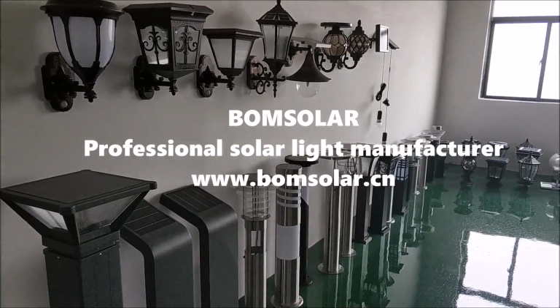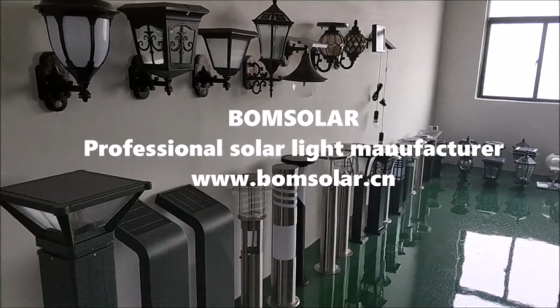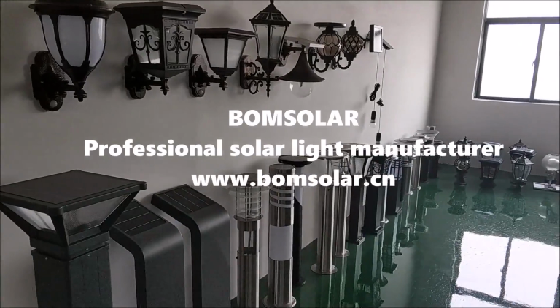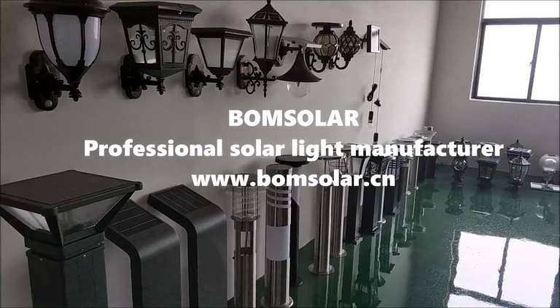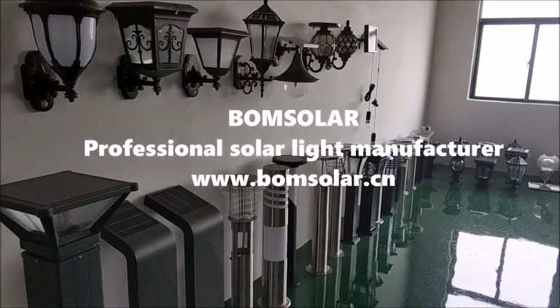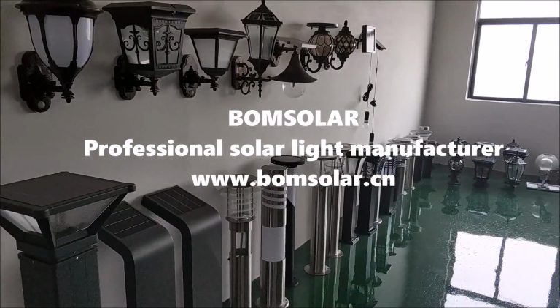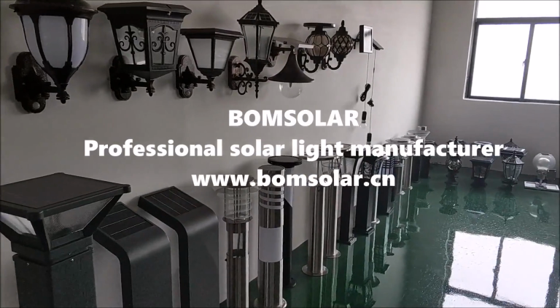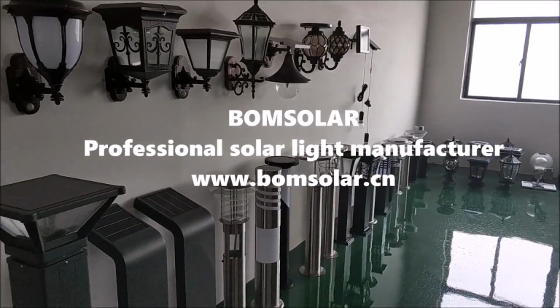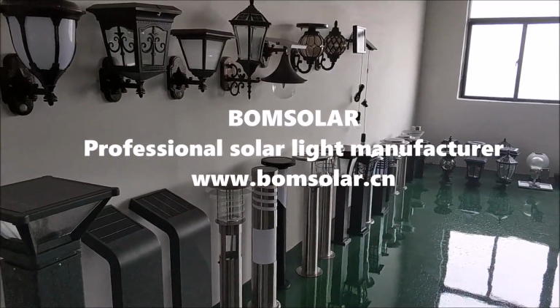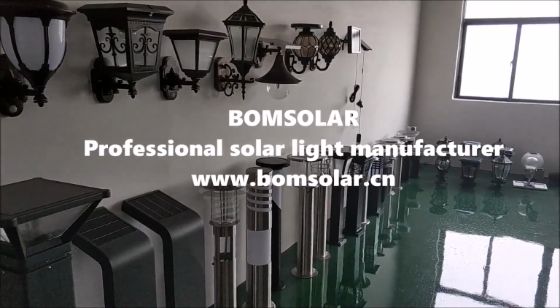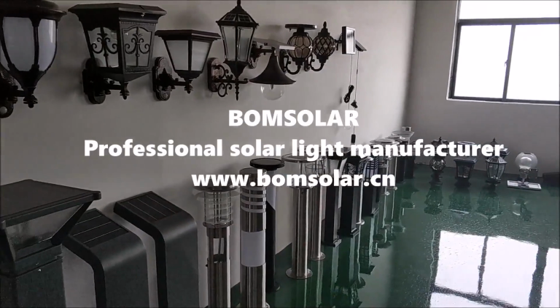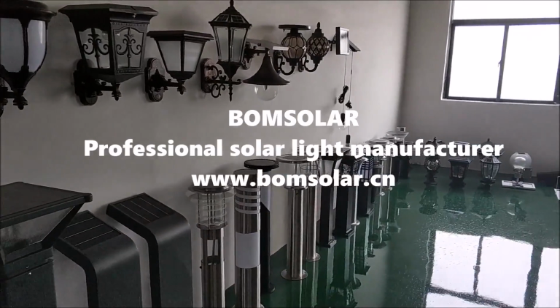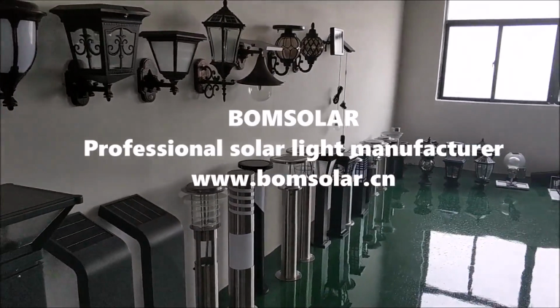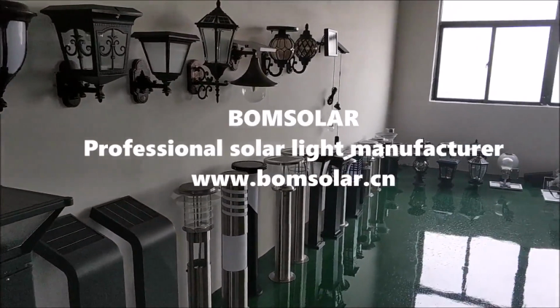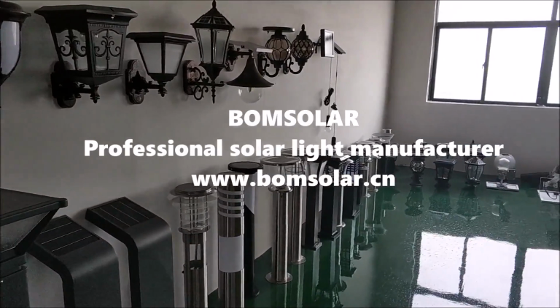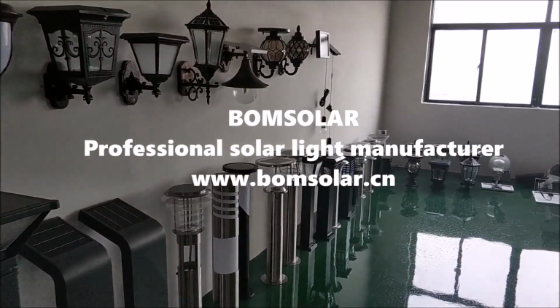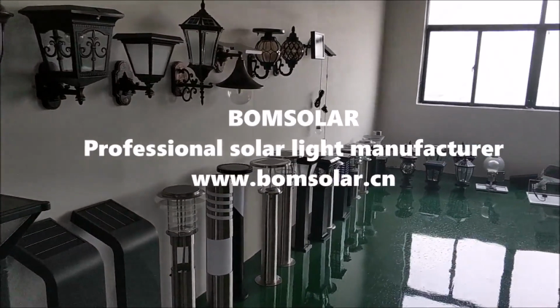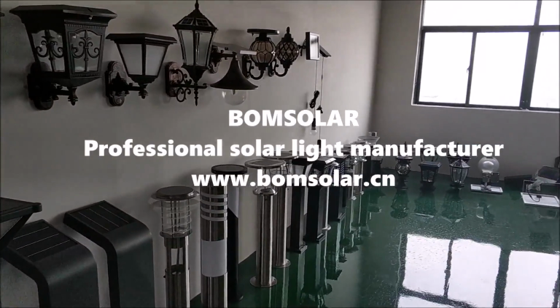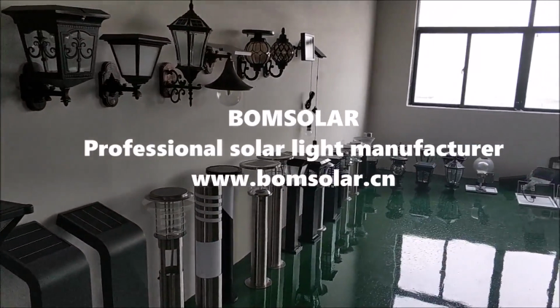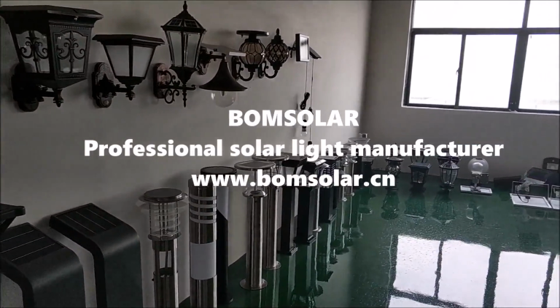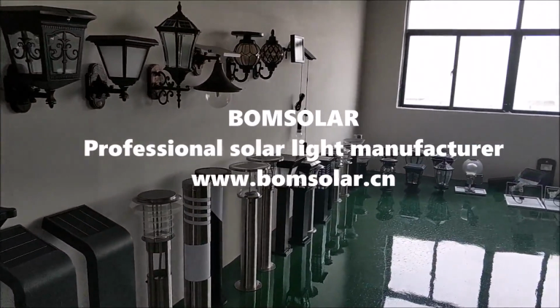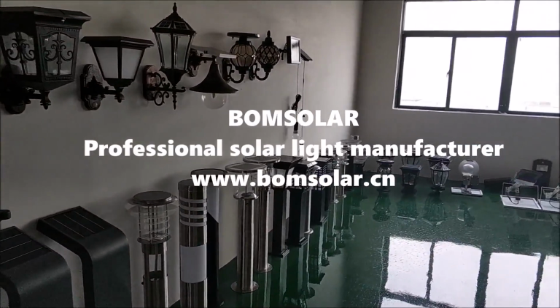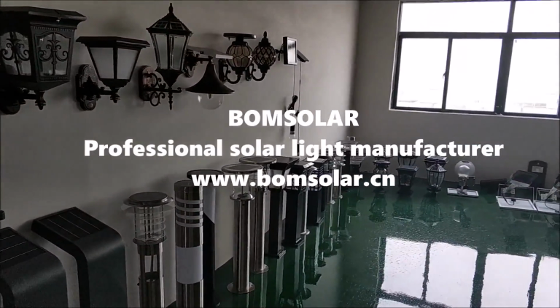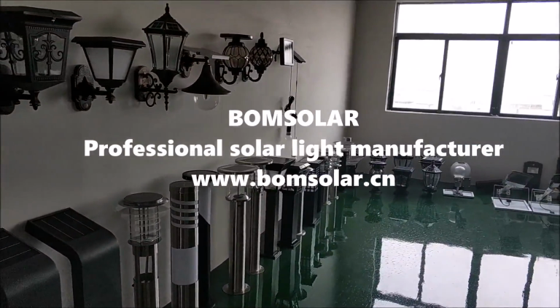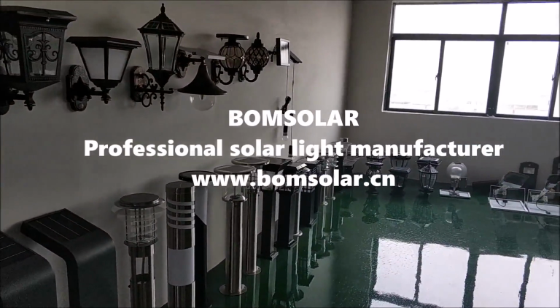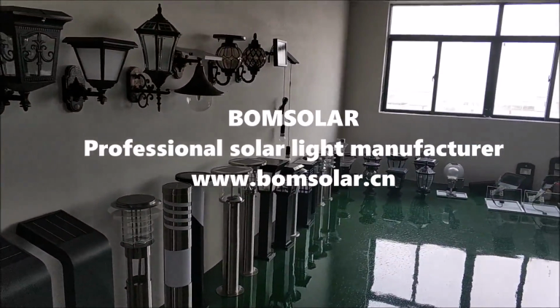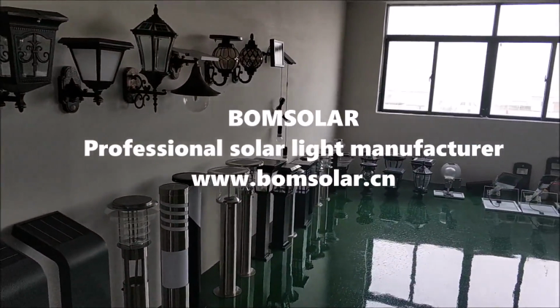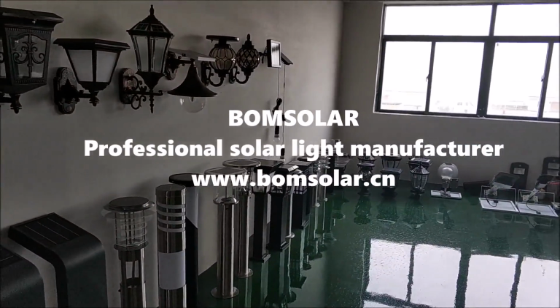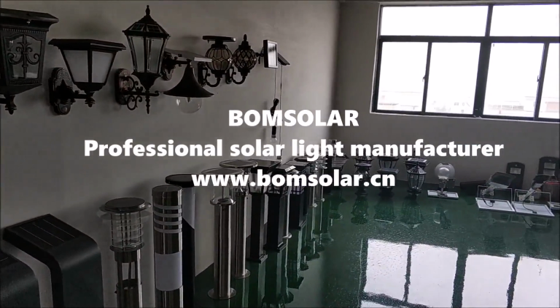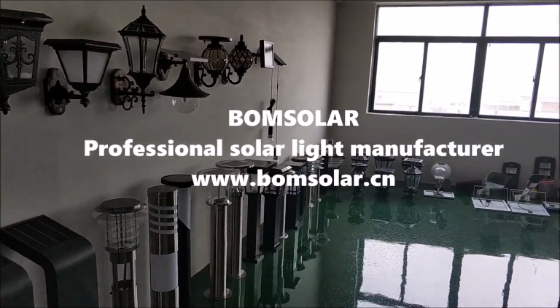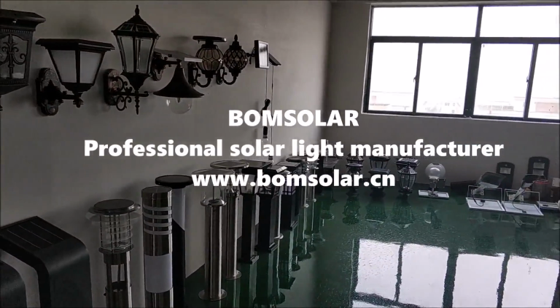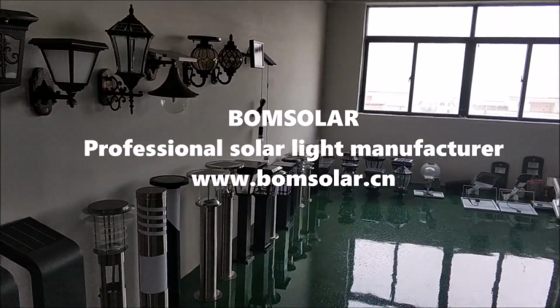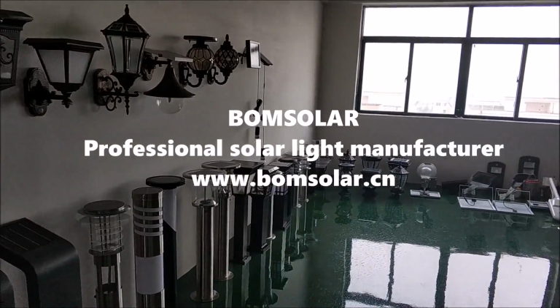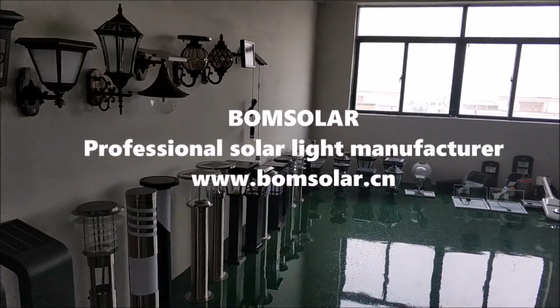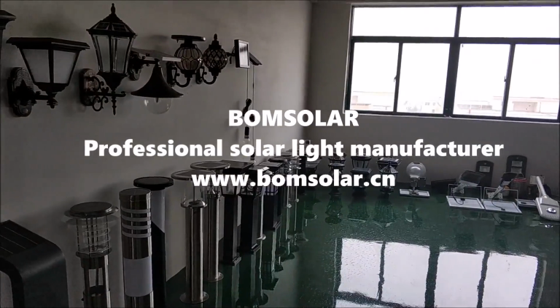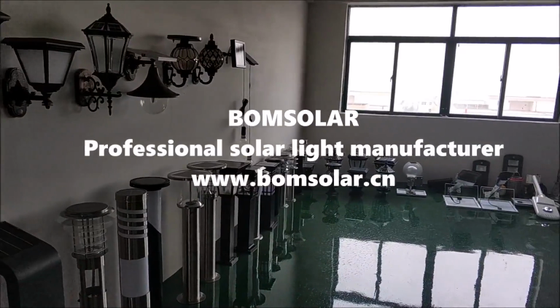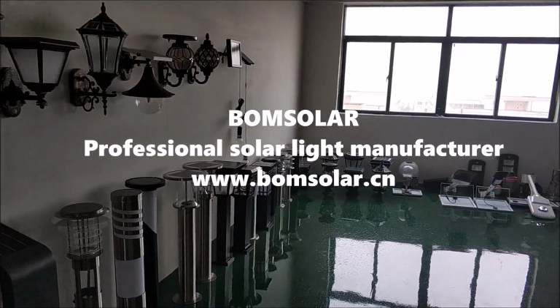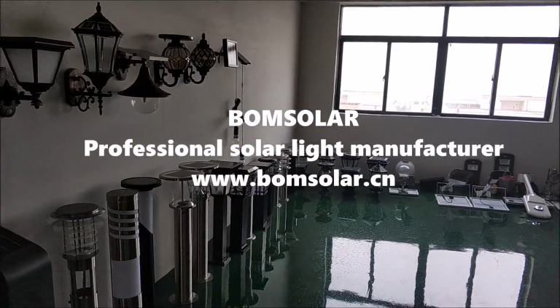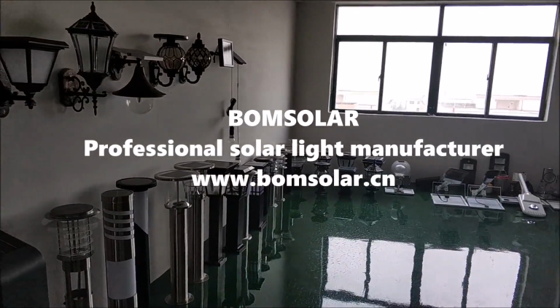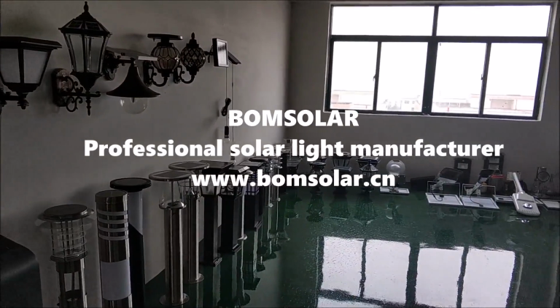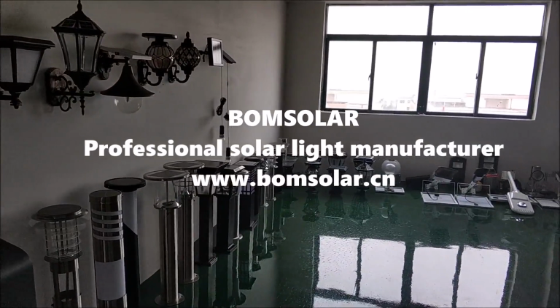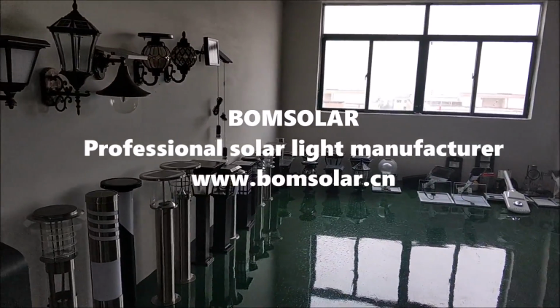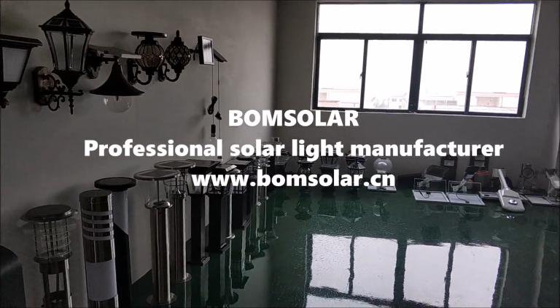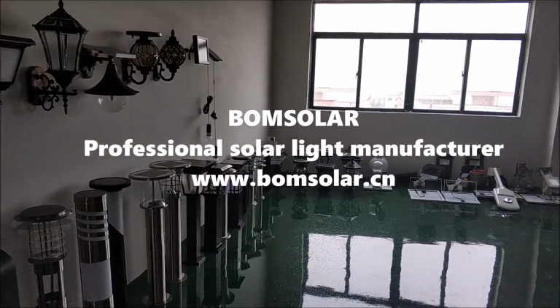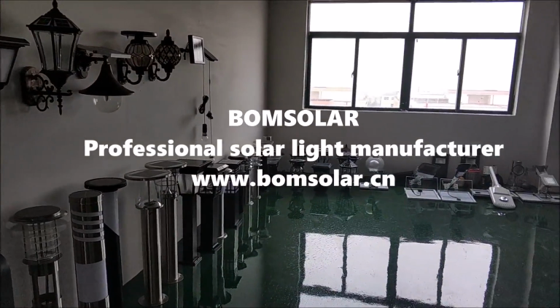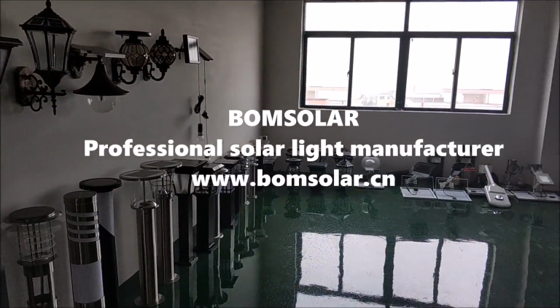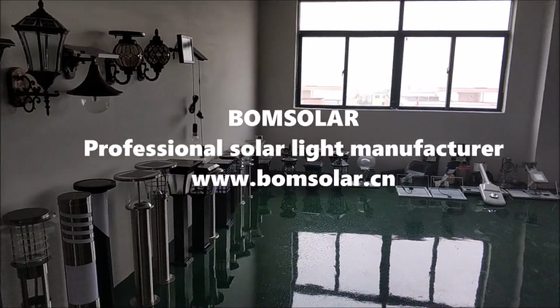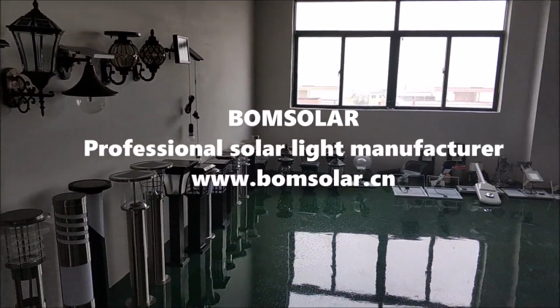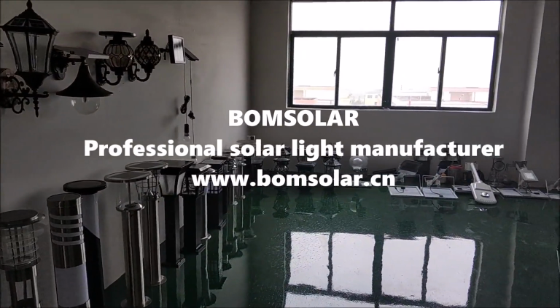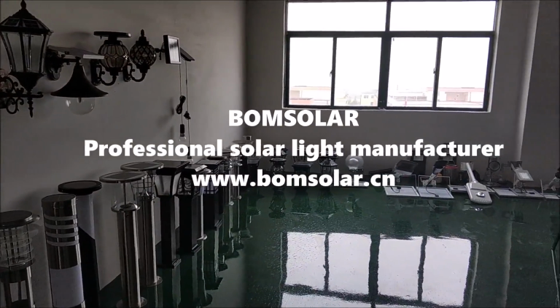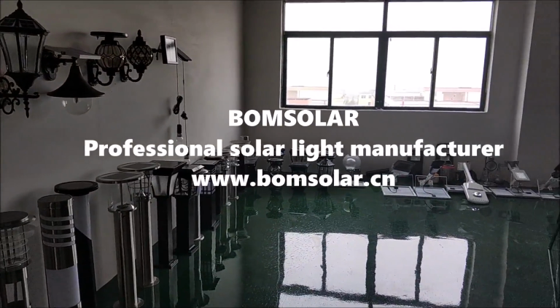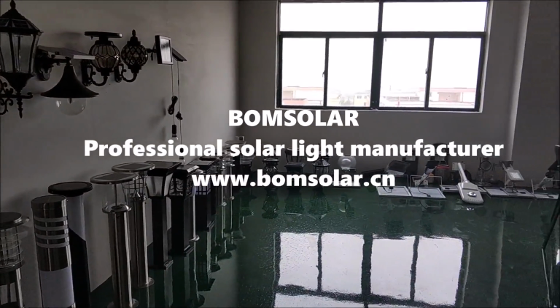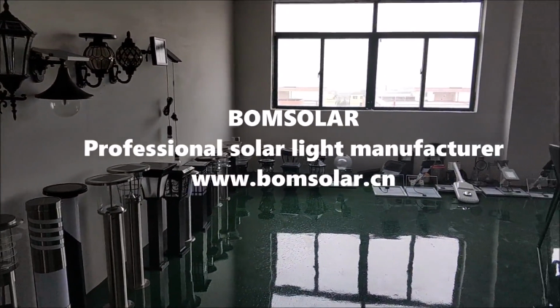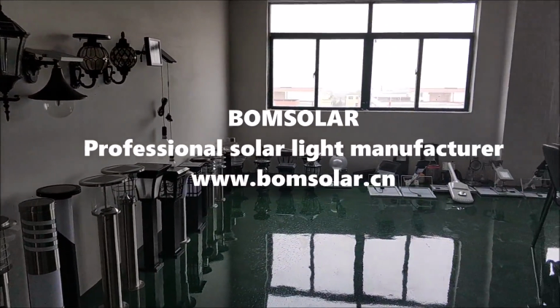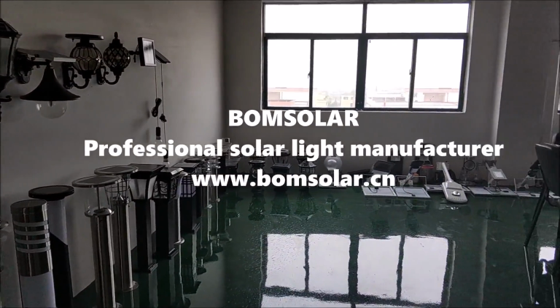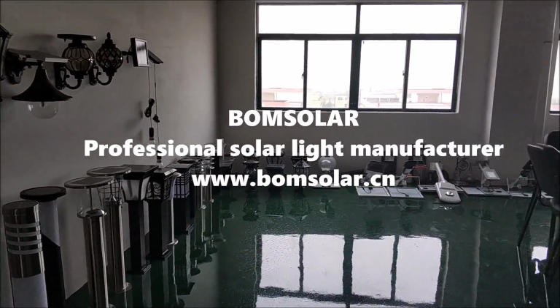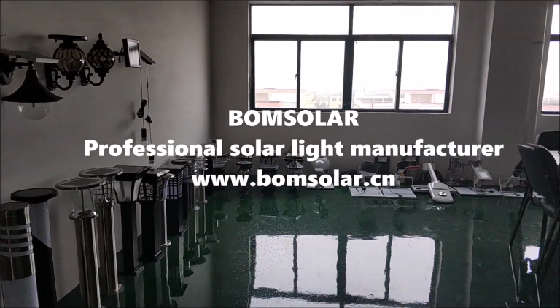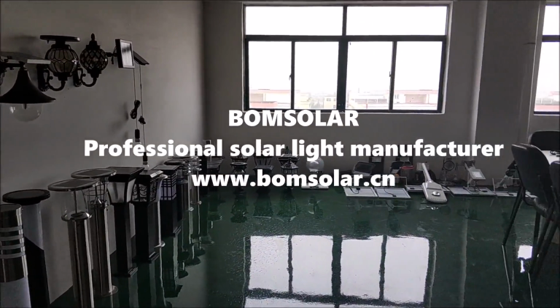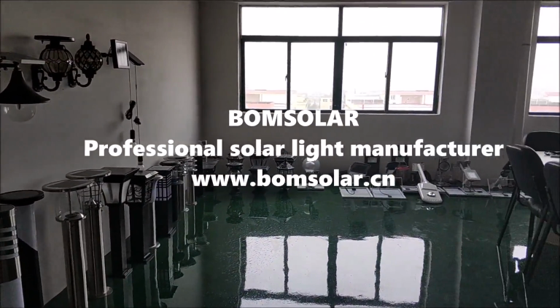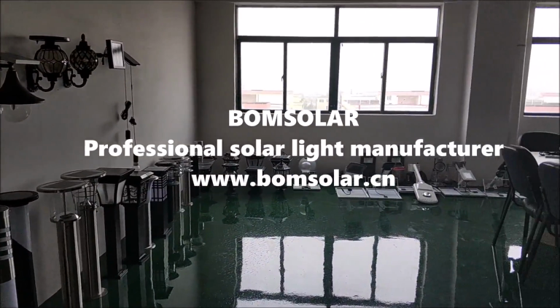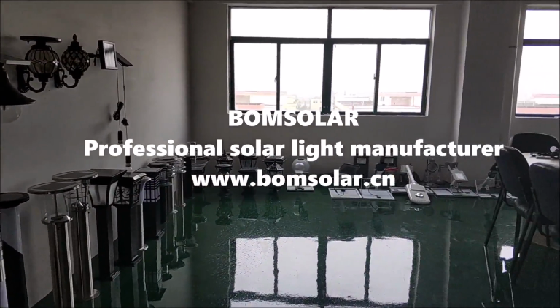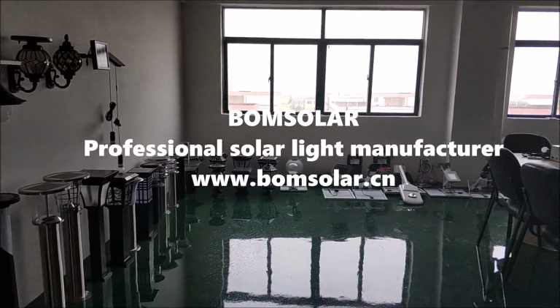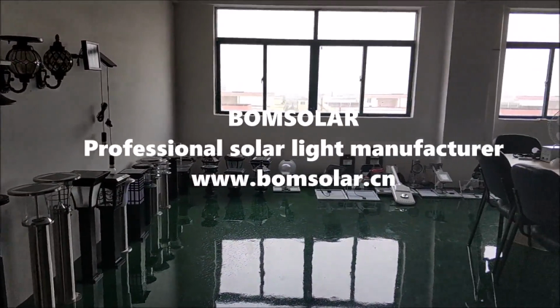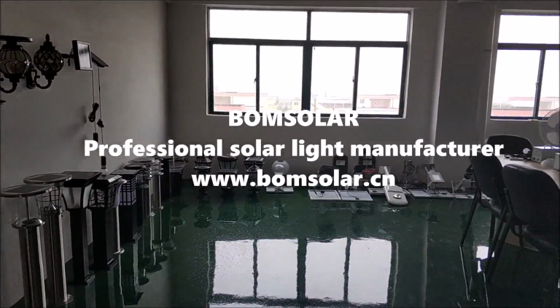Bonesolar — professional solar light manufacturer.